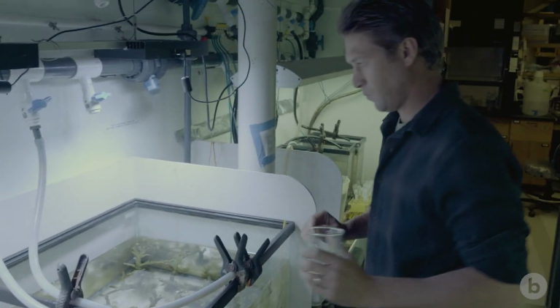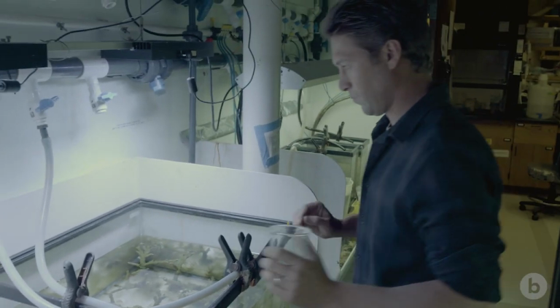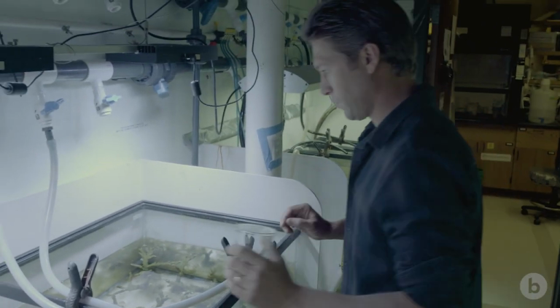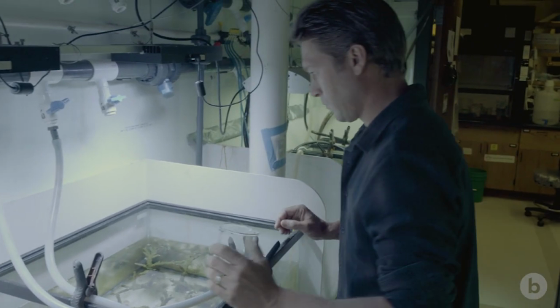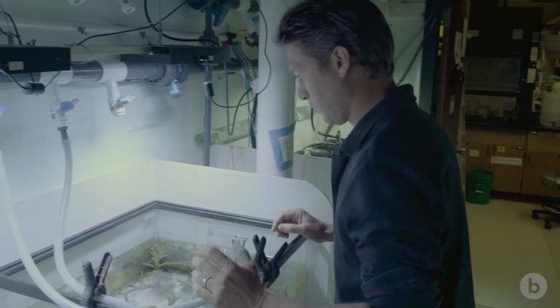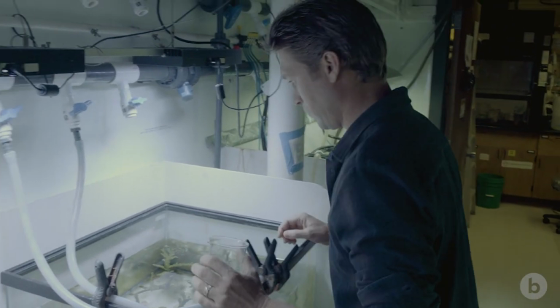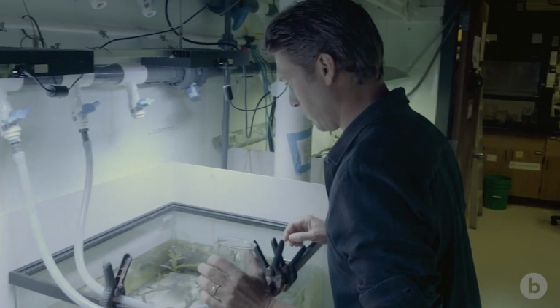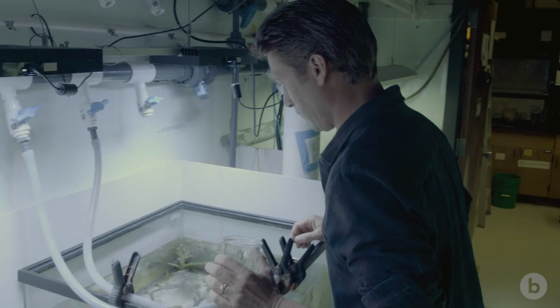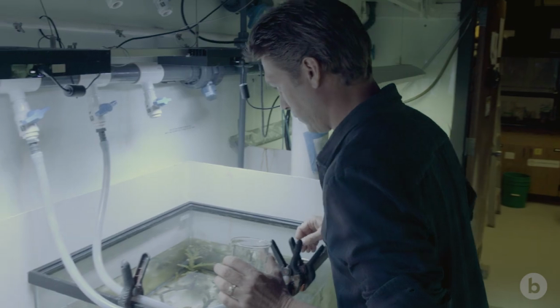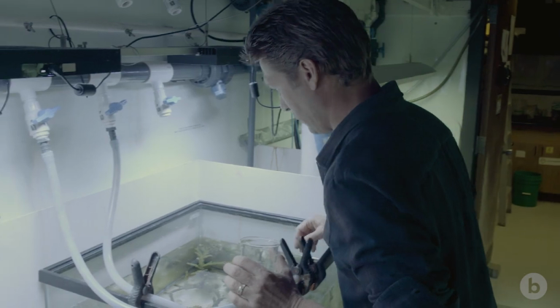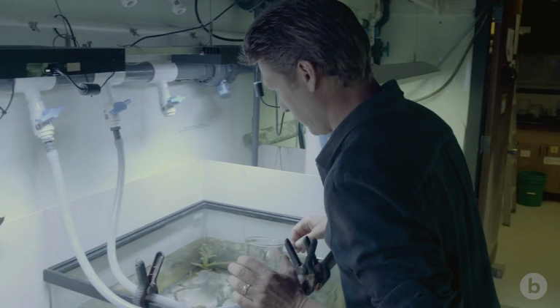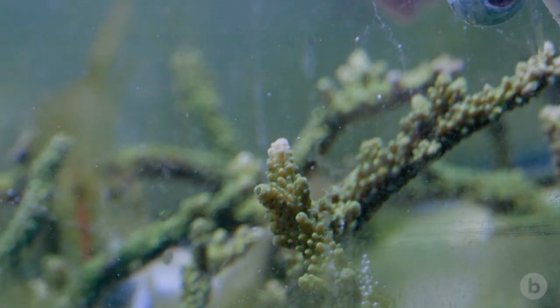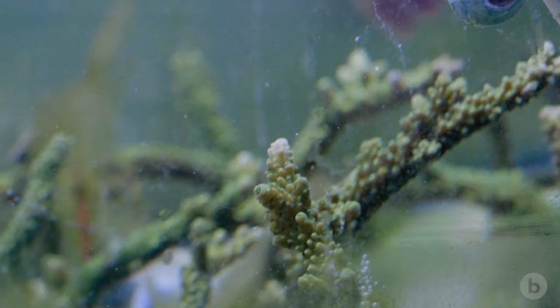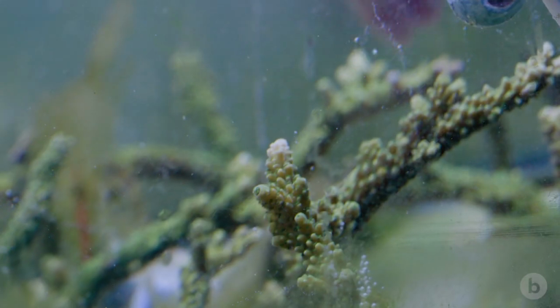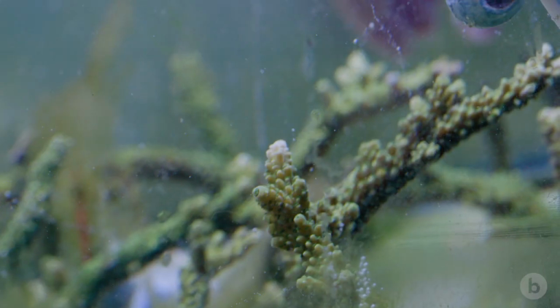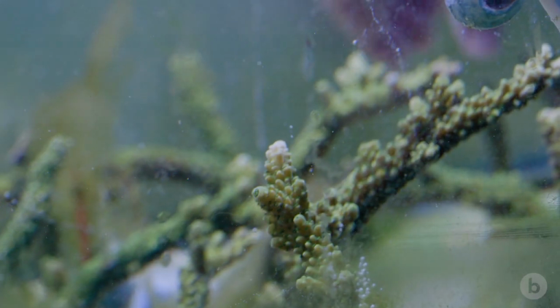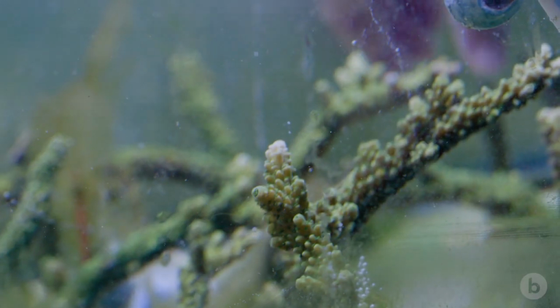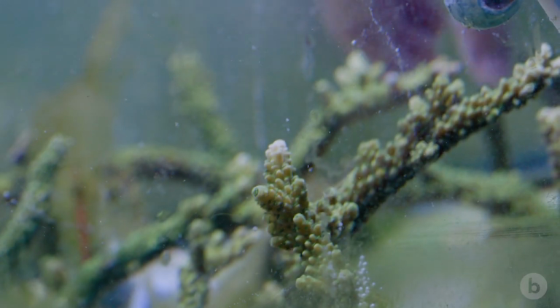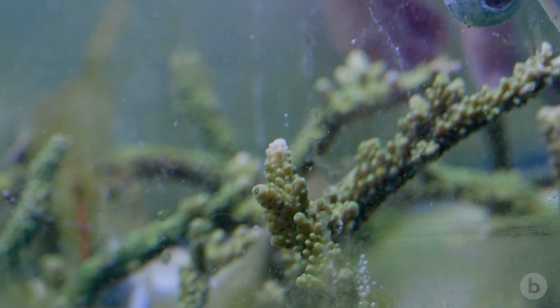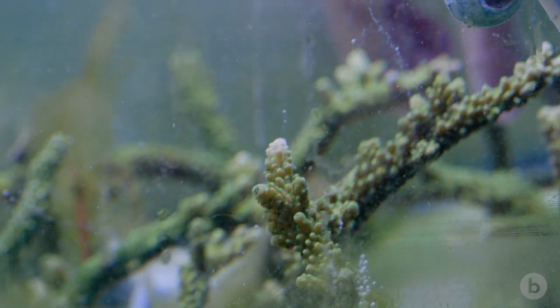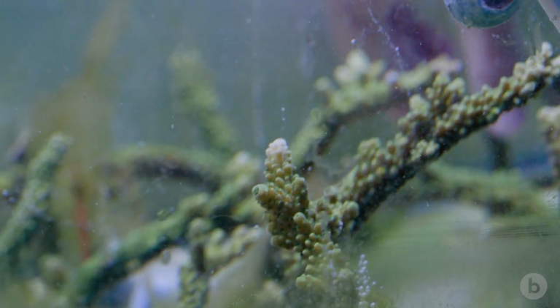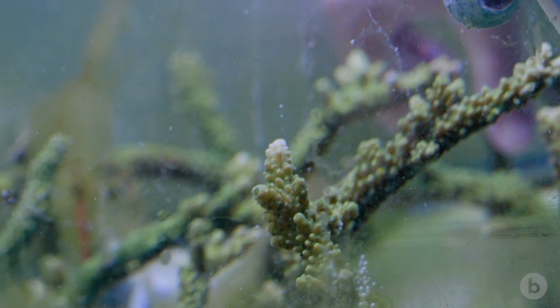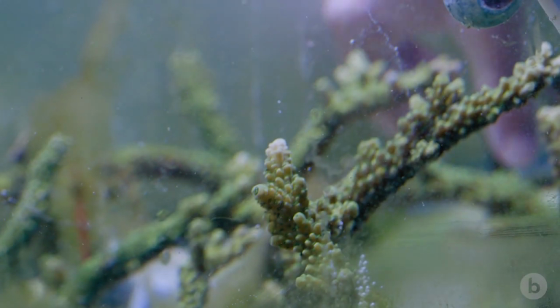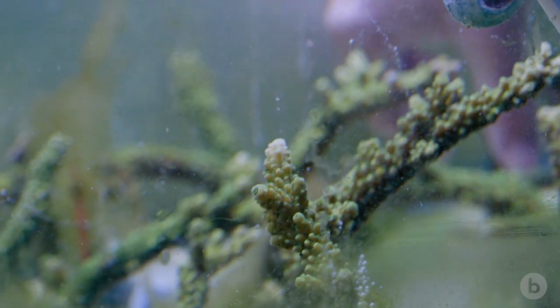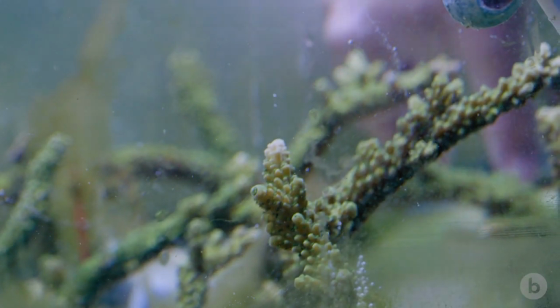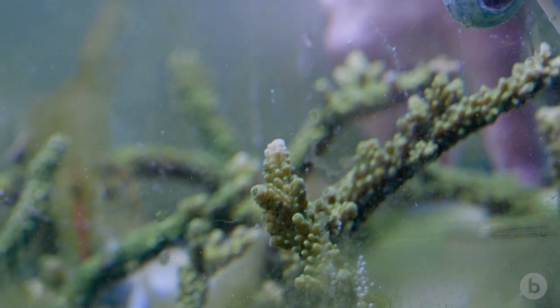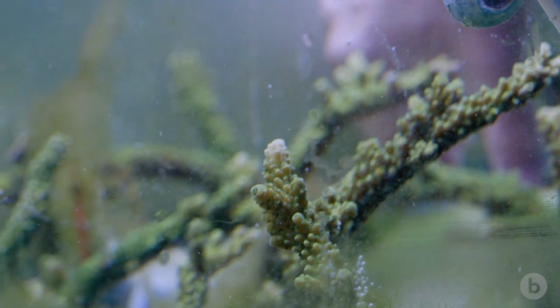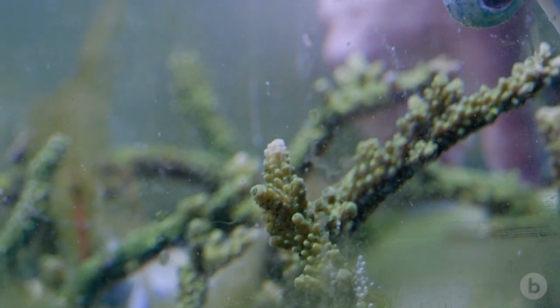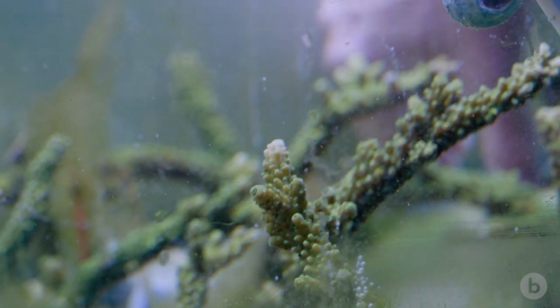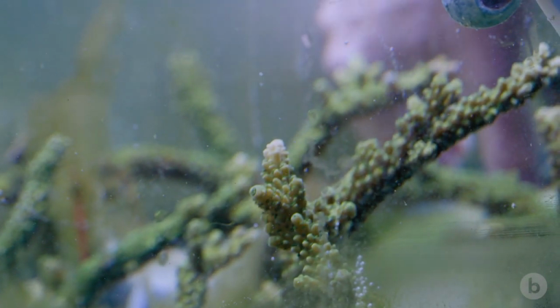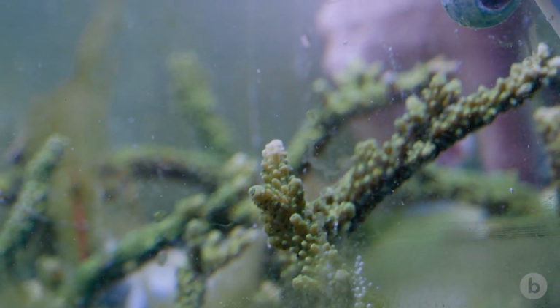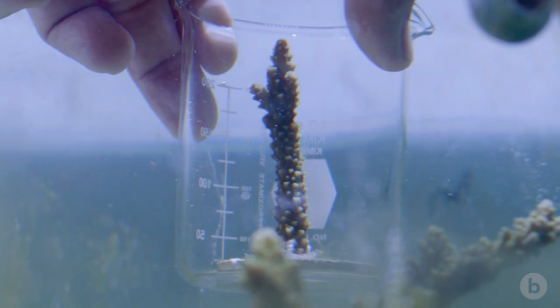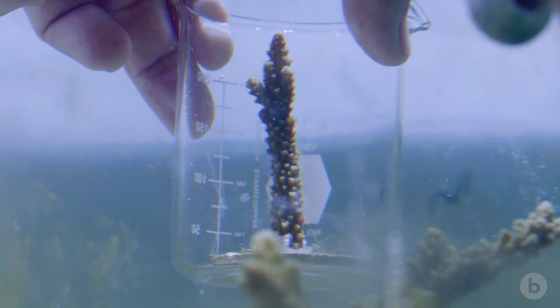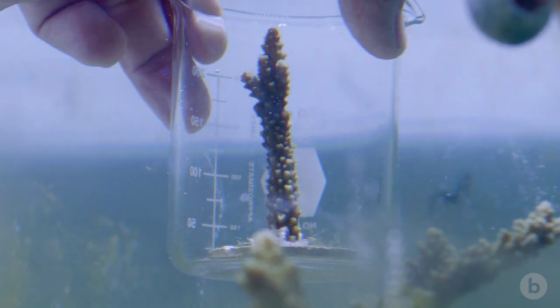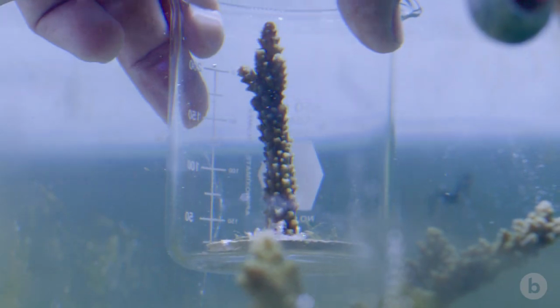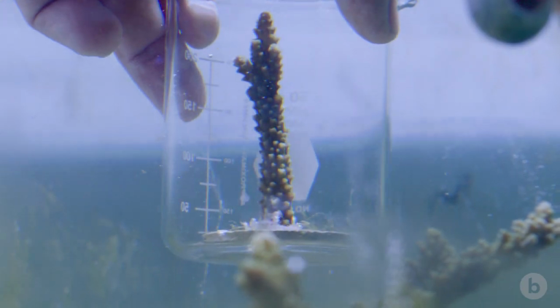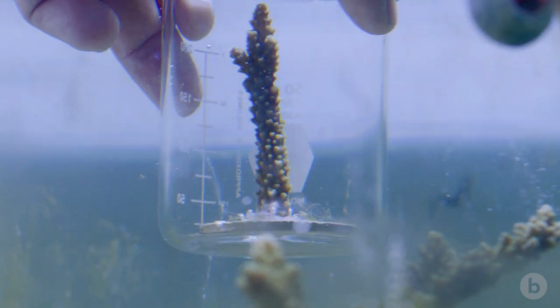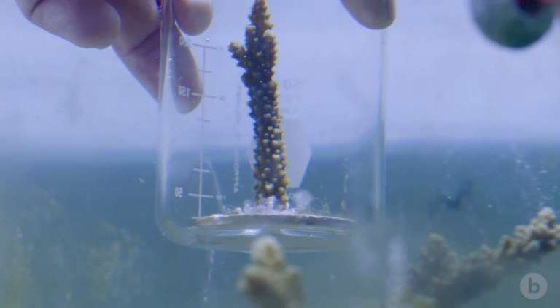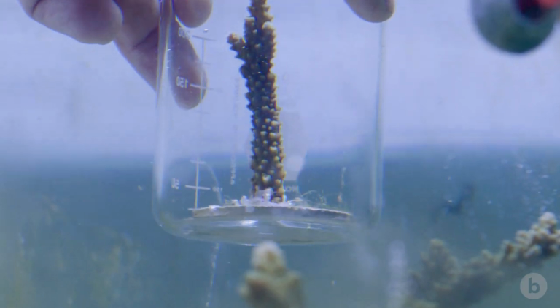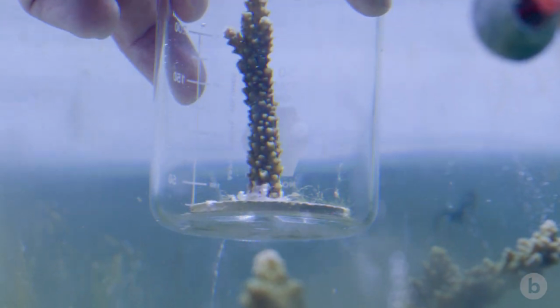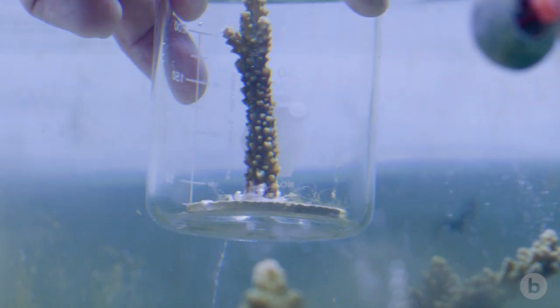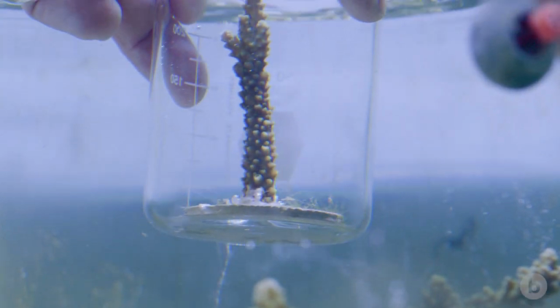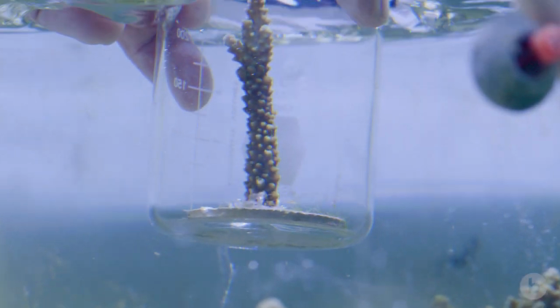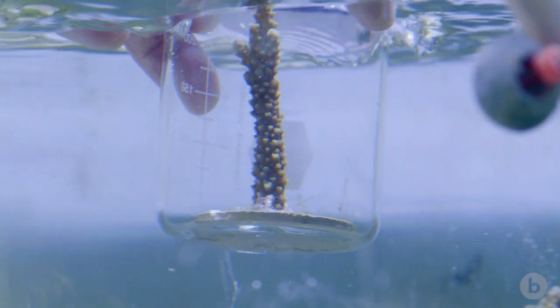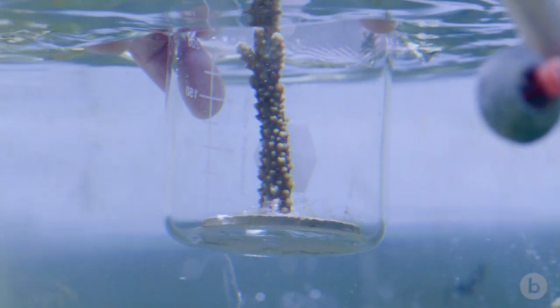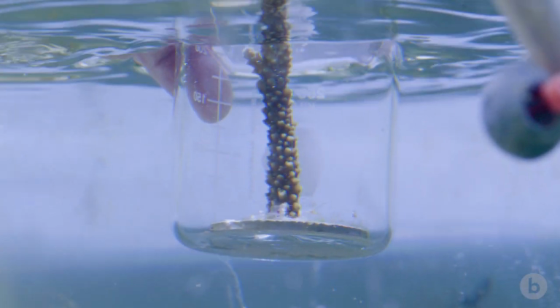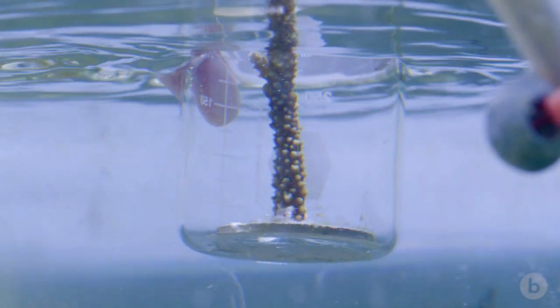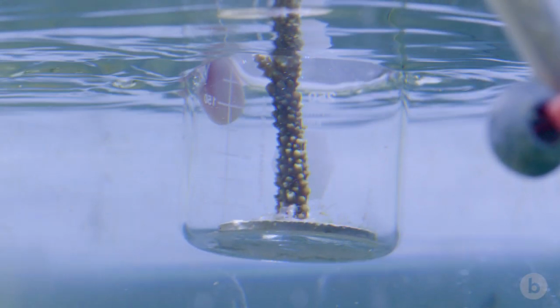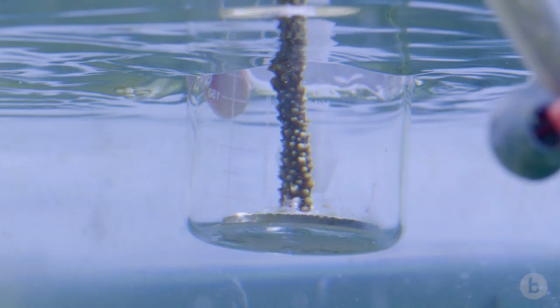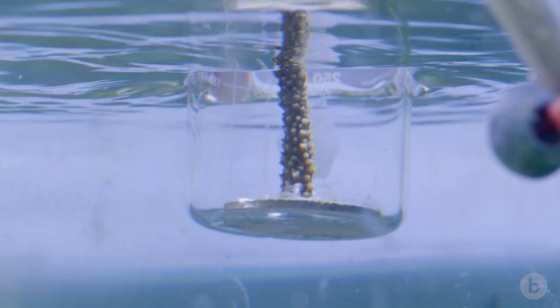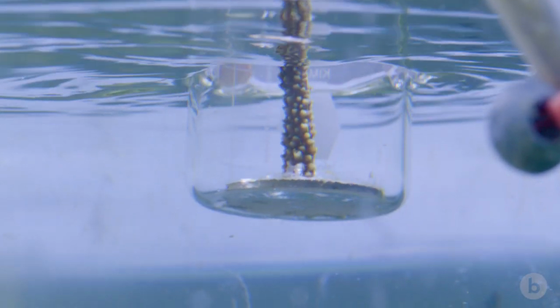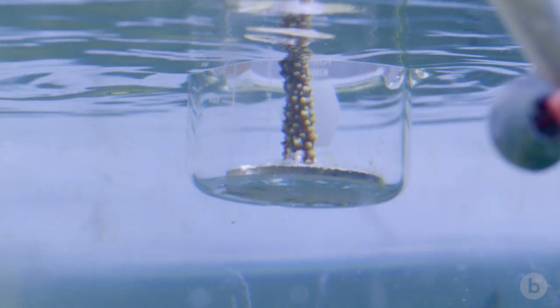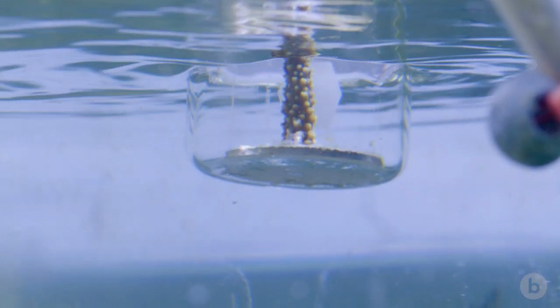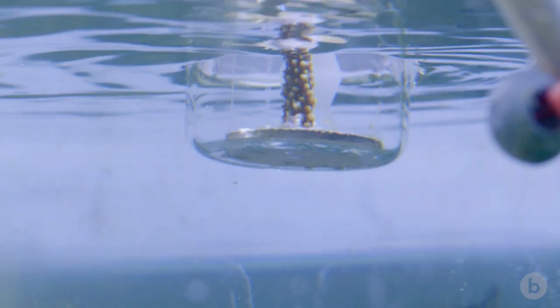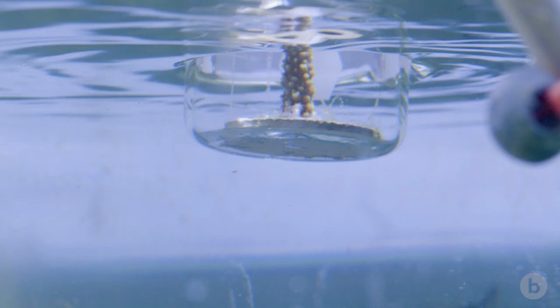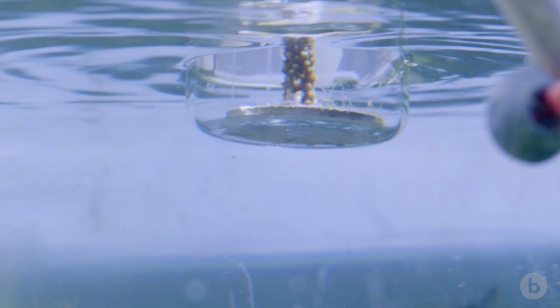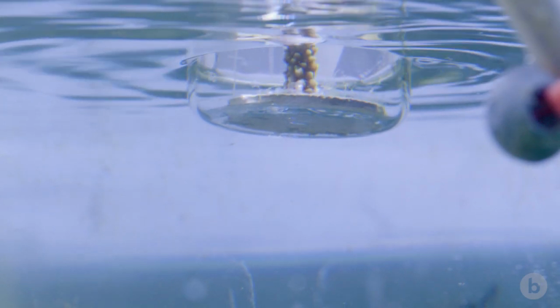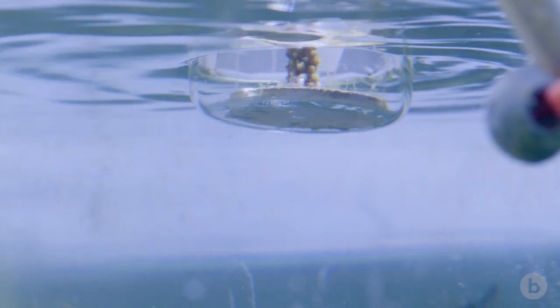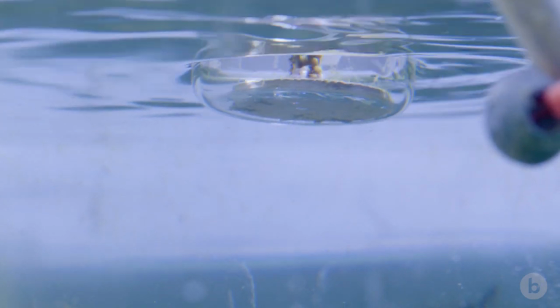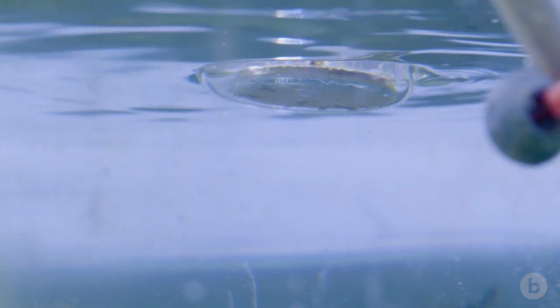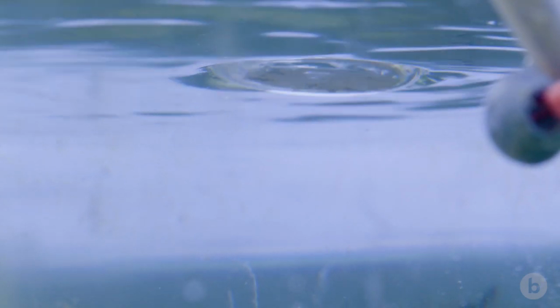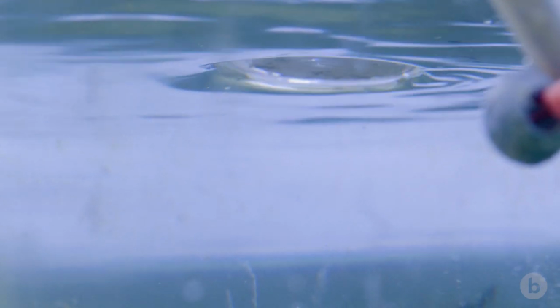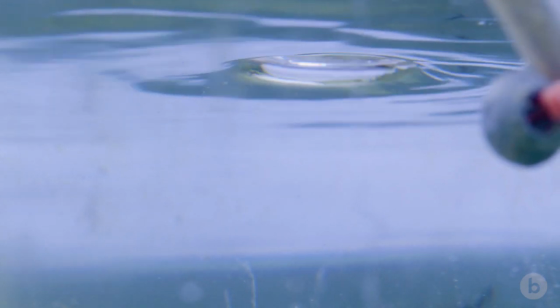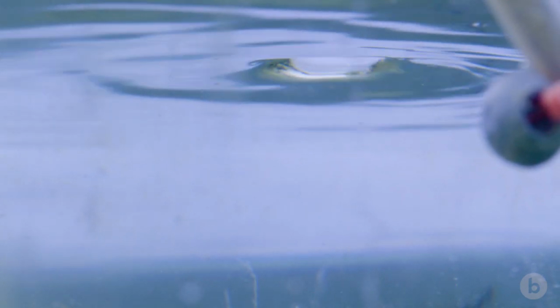I know we can watch corals grow at a macro scale, but how does that little thing grow through time? What does that look like?